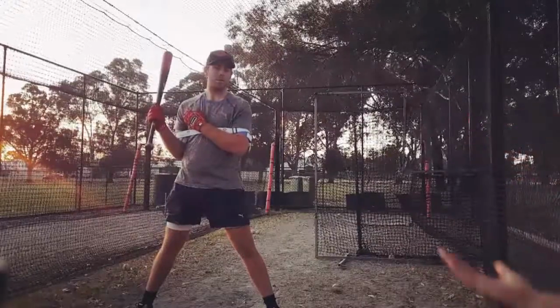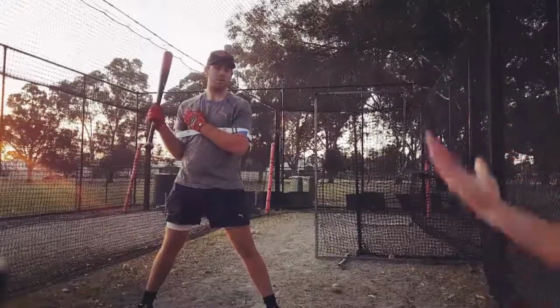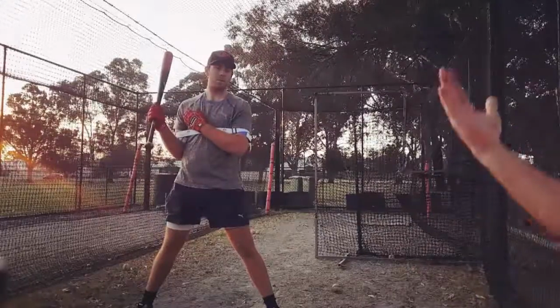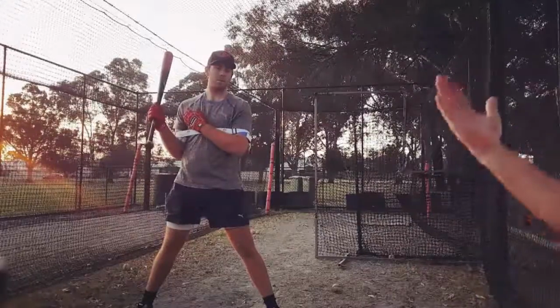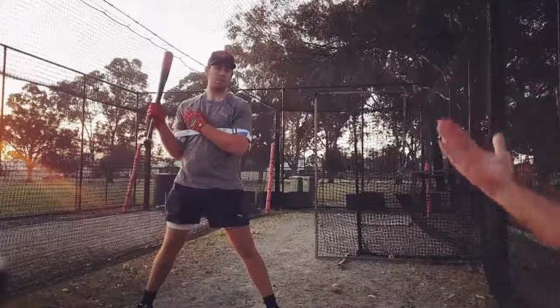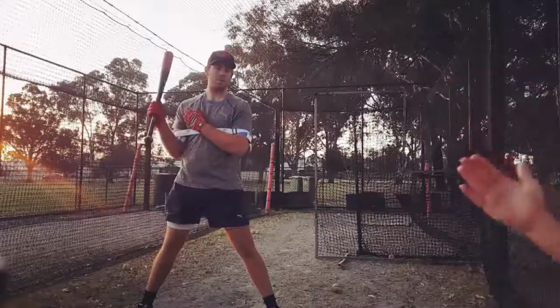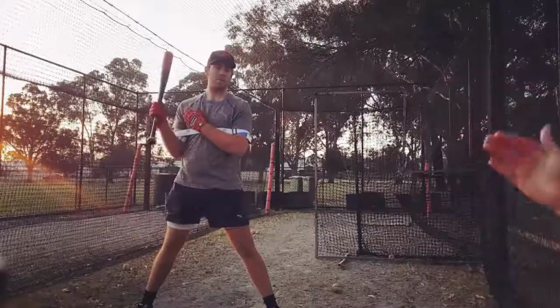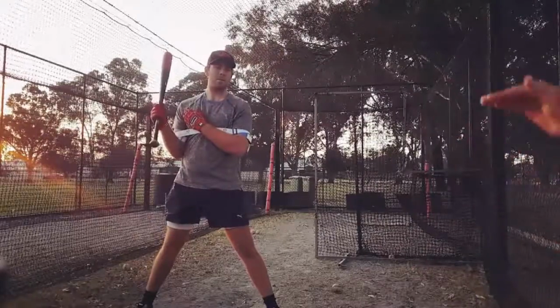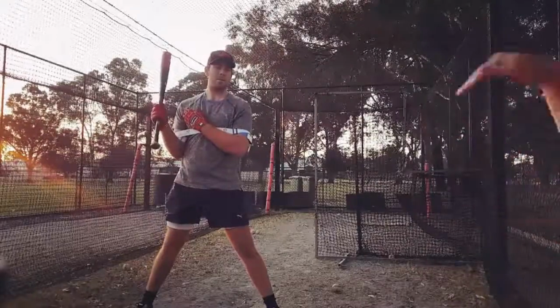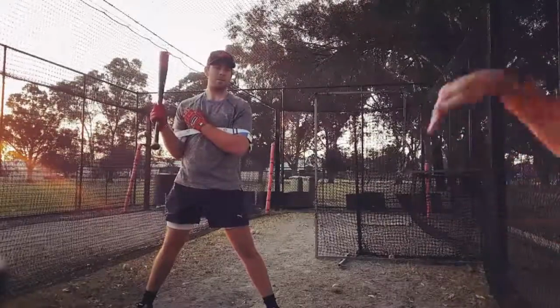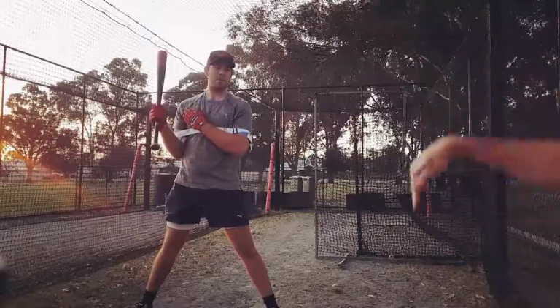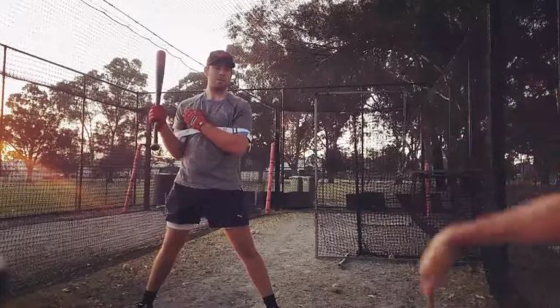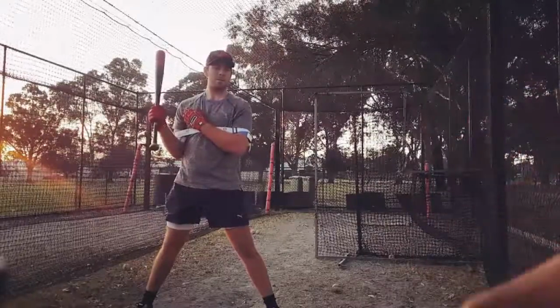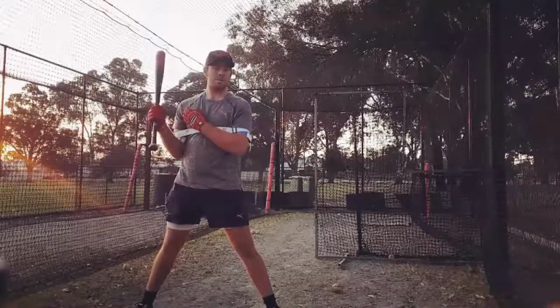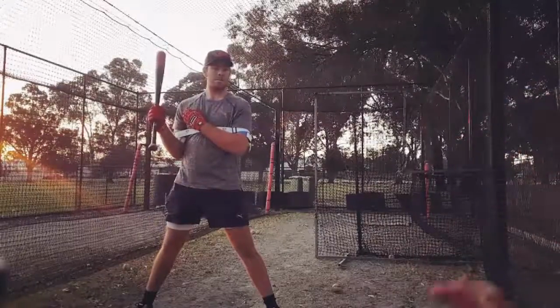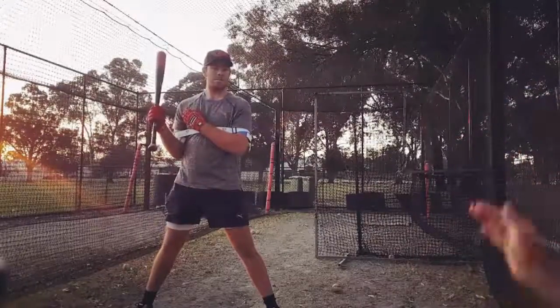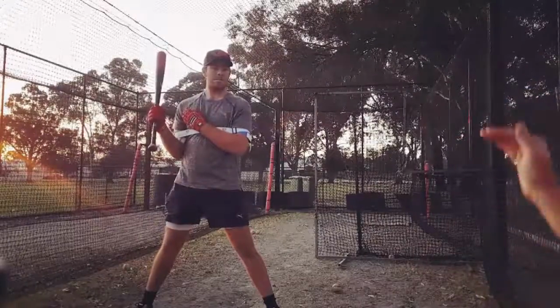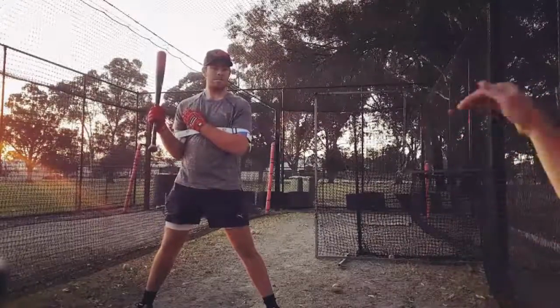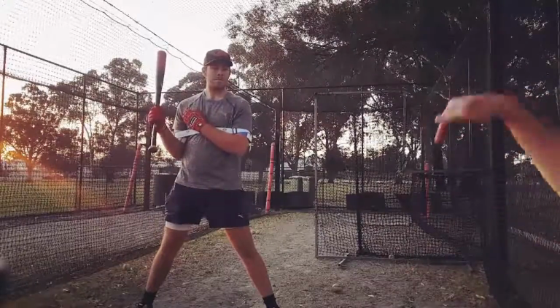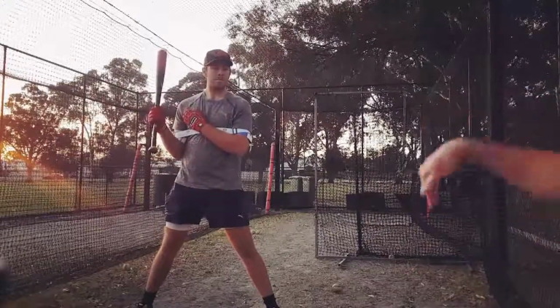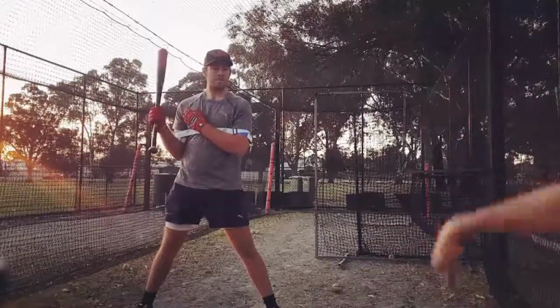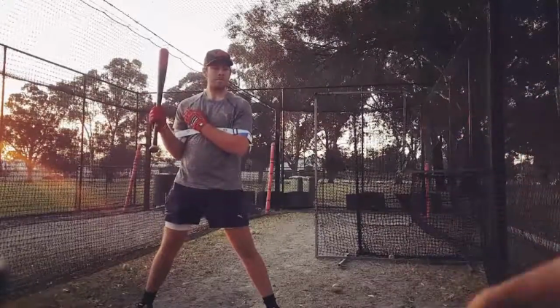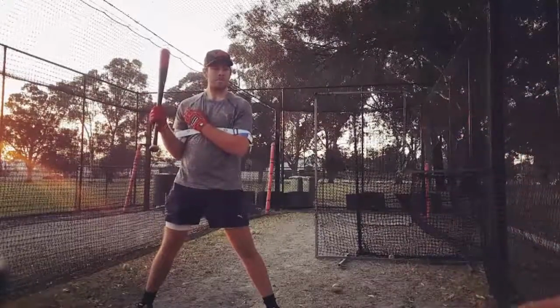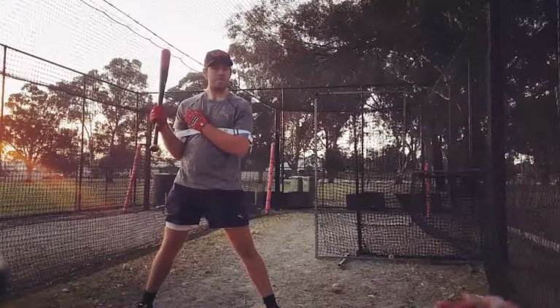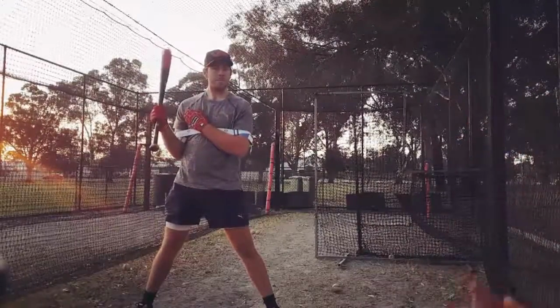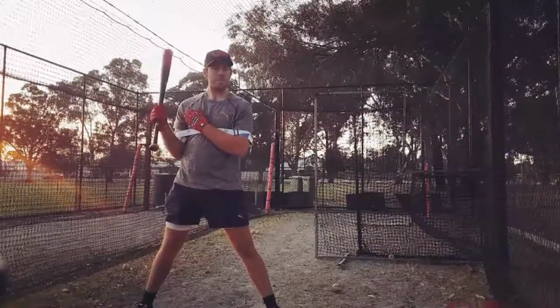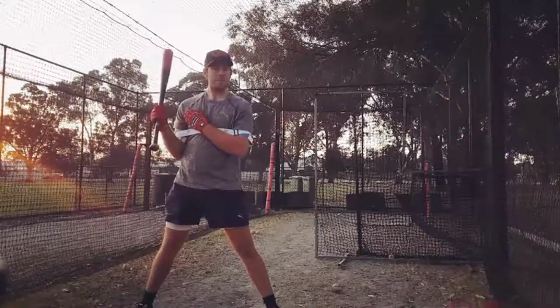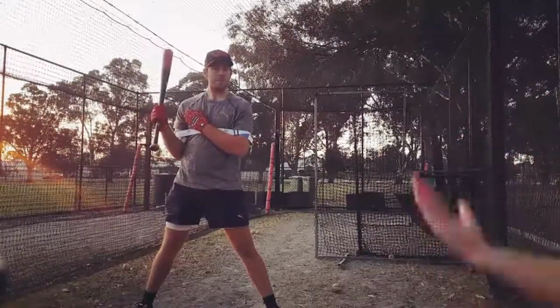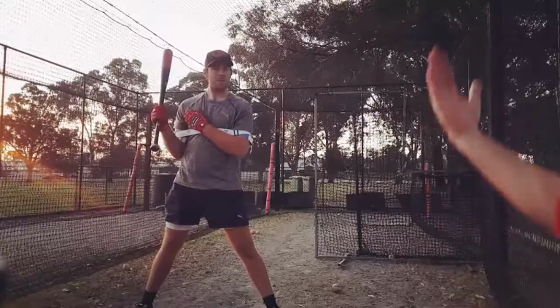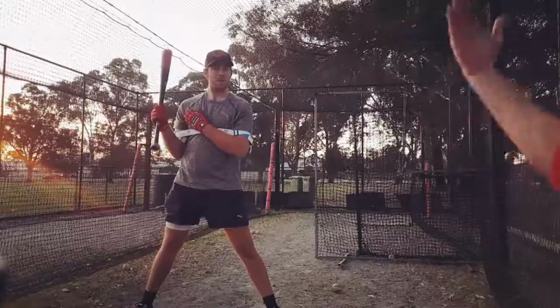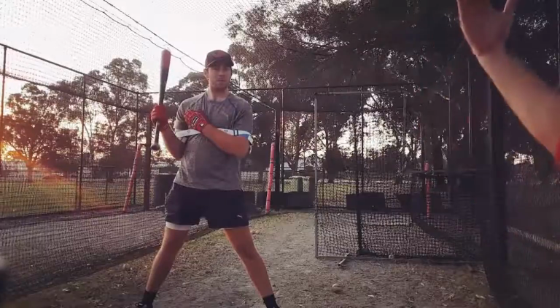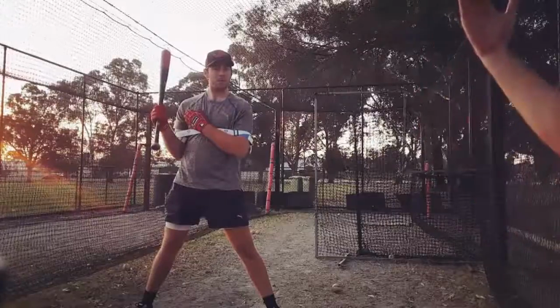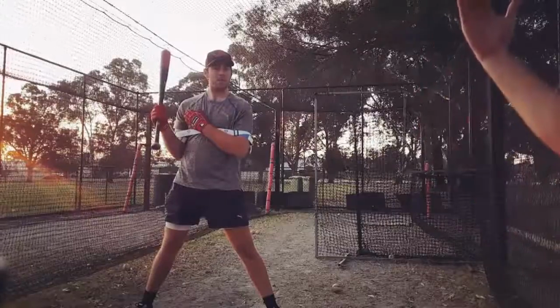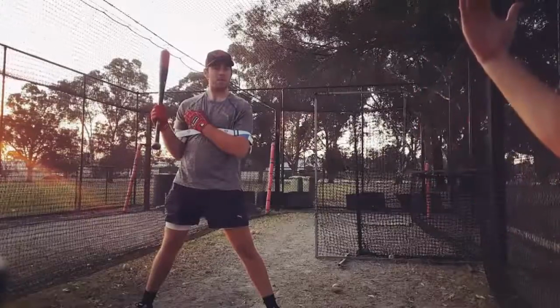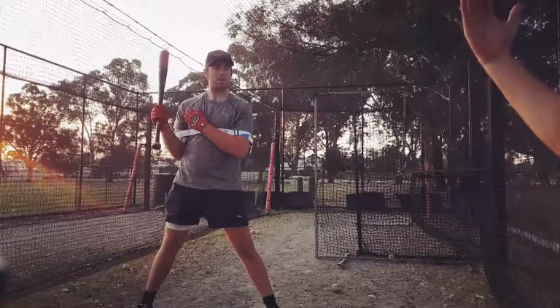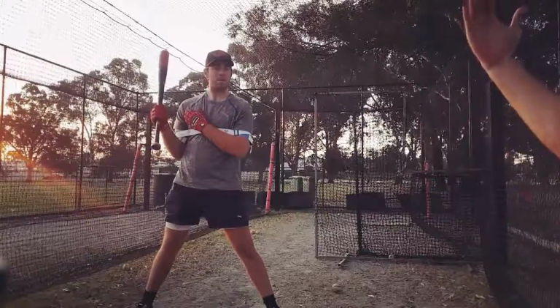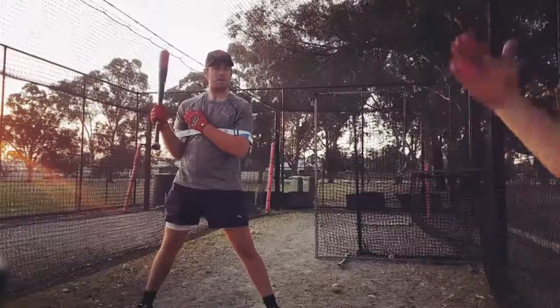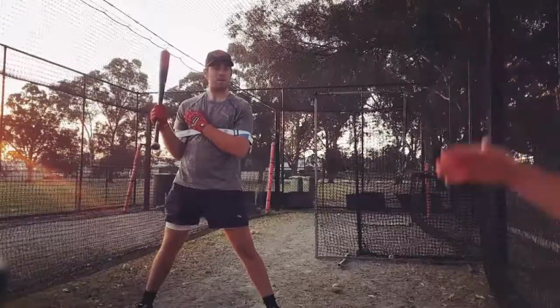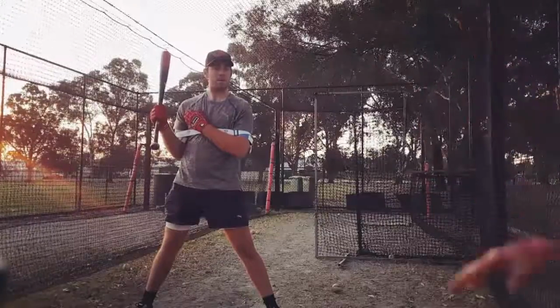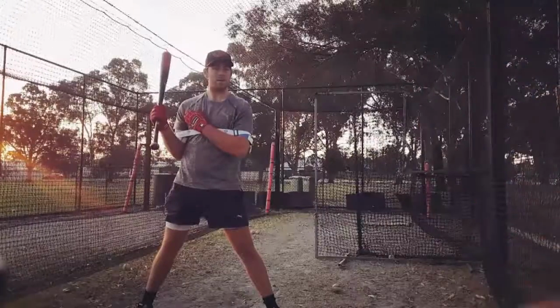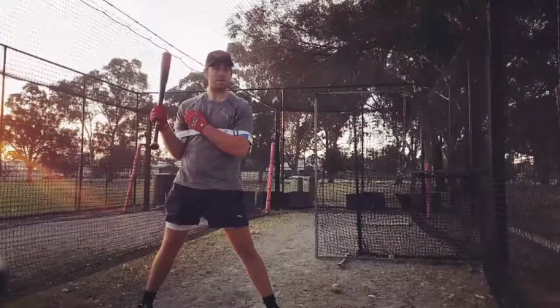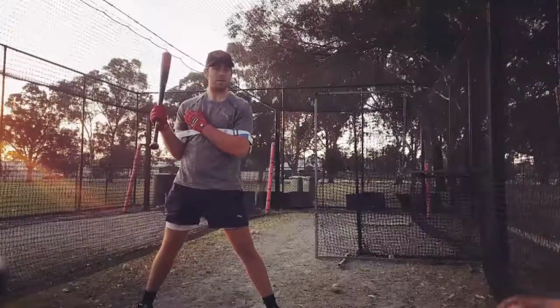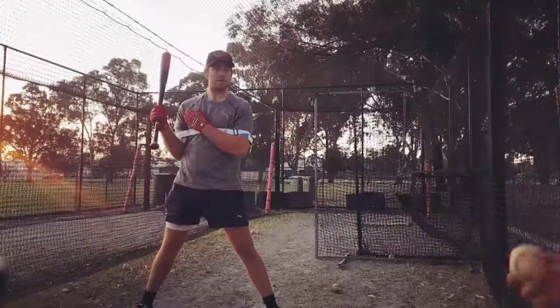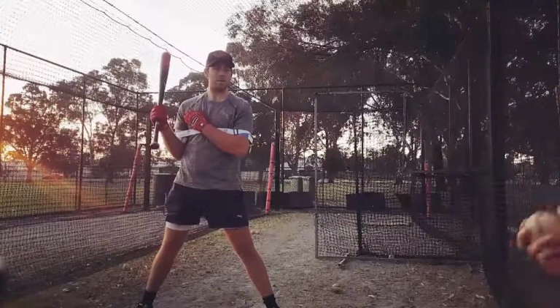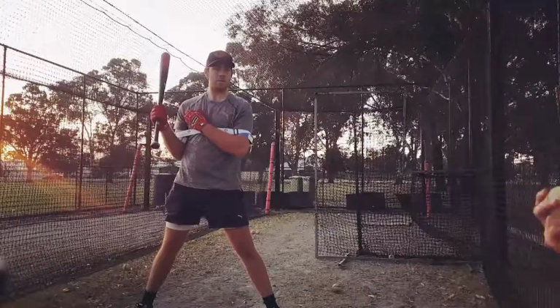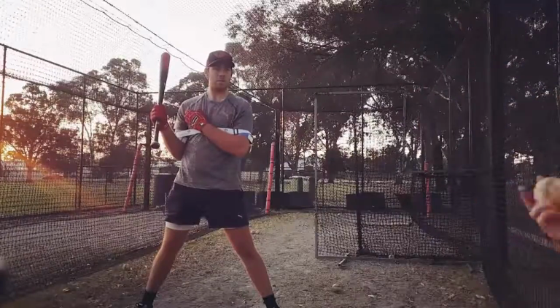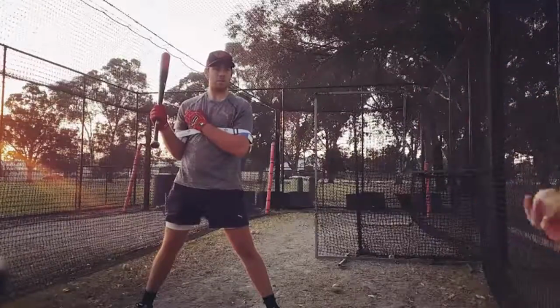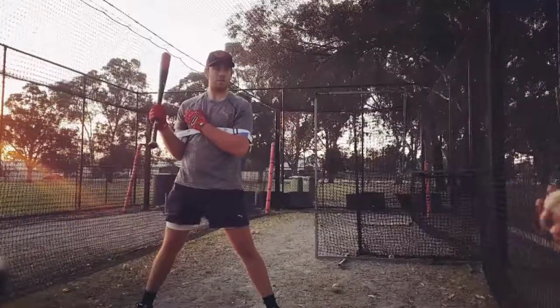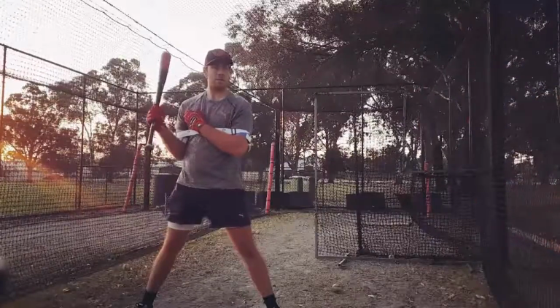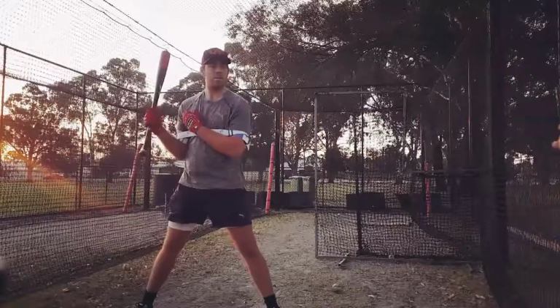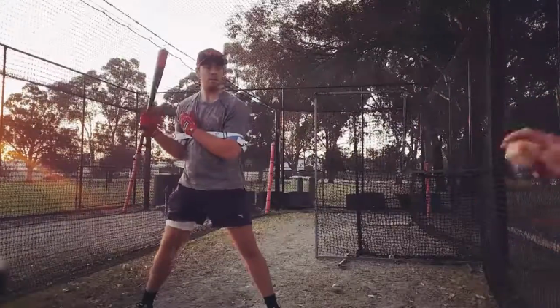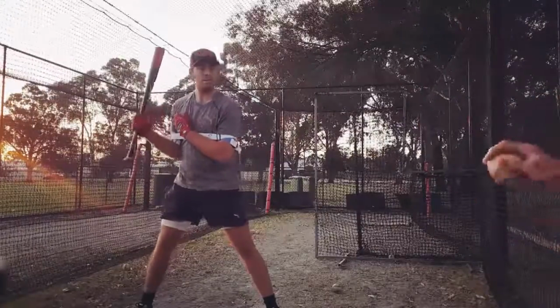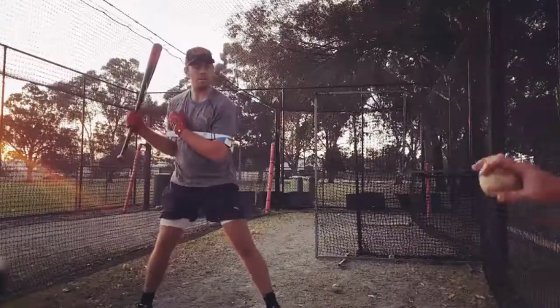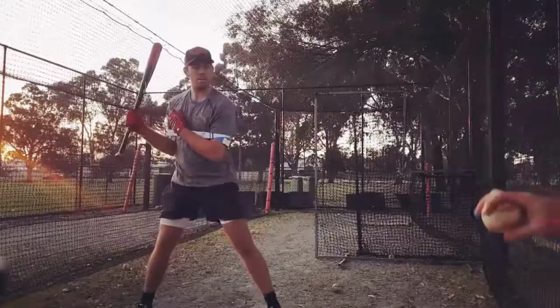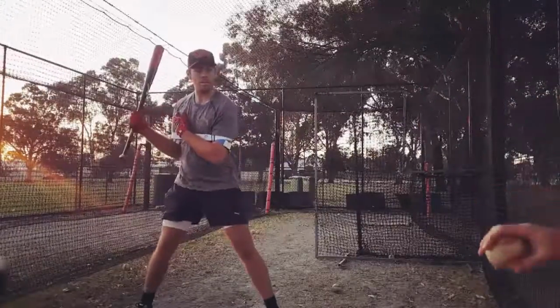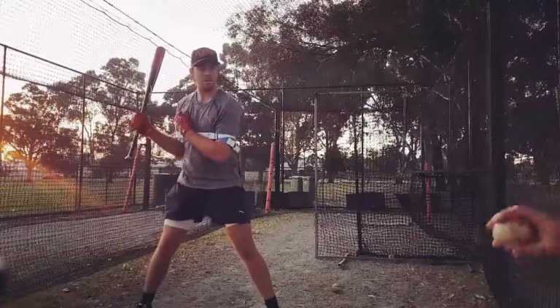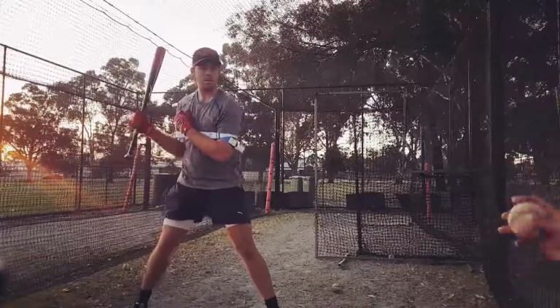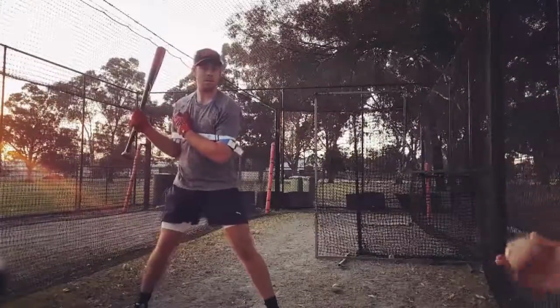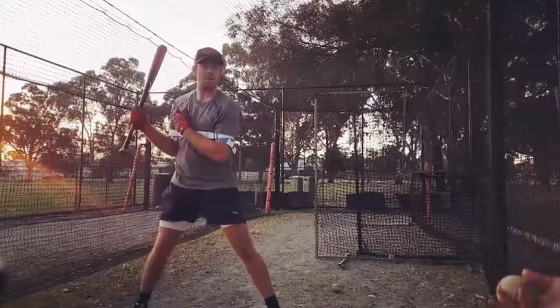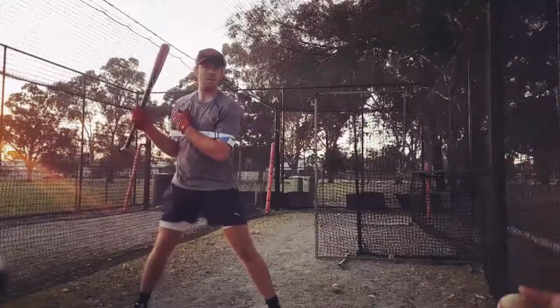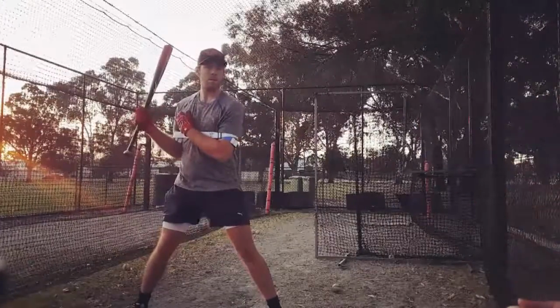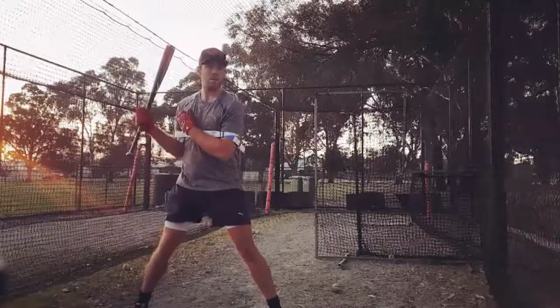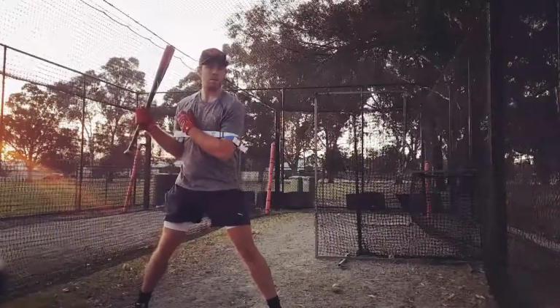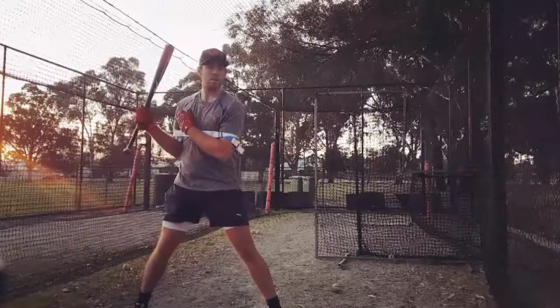Not a slider just coming down at you — we swing up to it. It's coming hard at you. Any dip, you're not going to hit it.